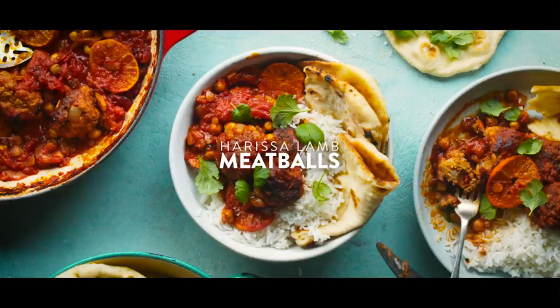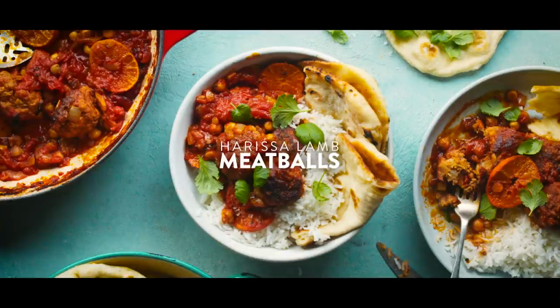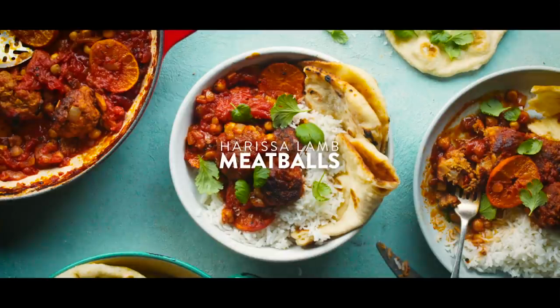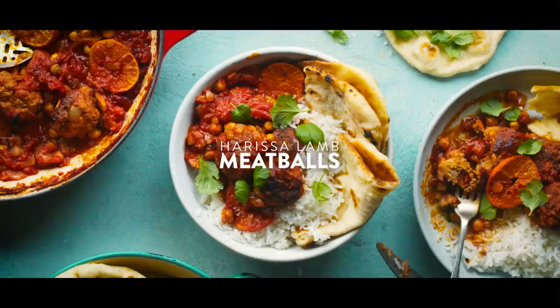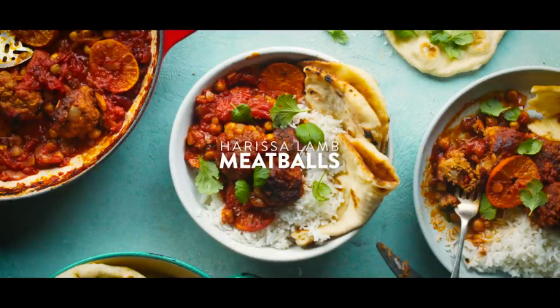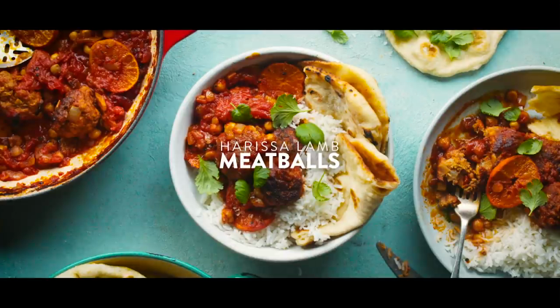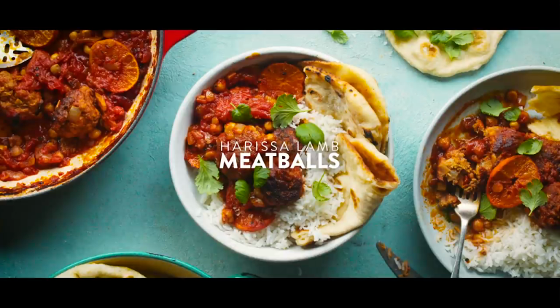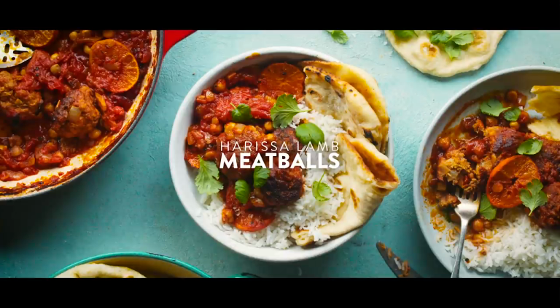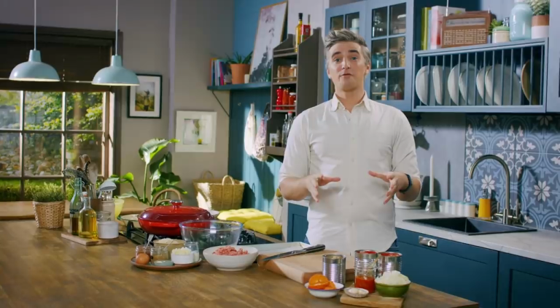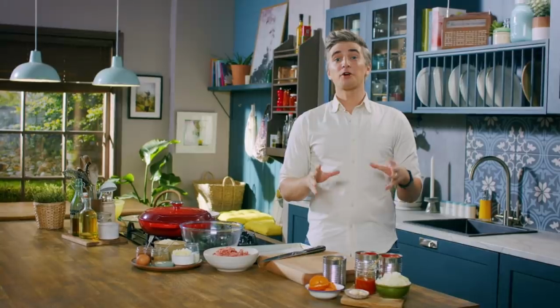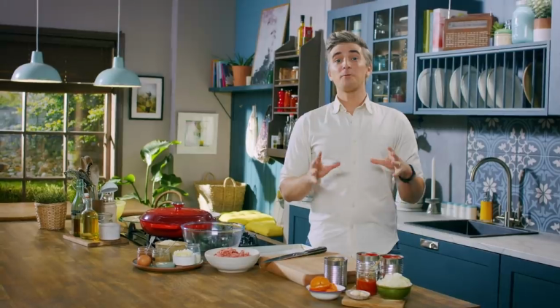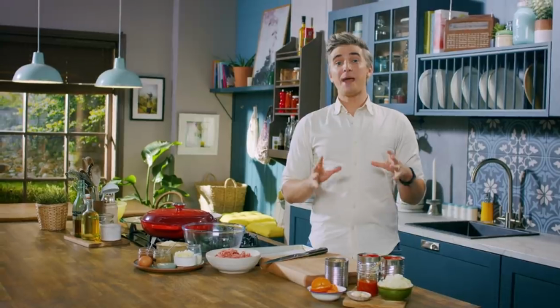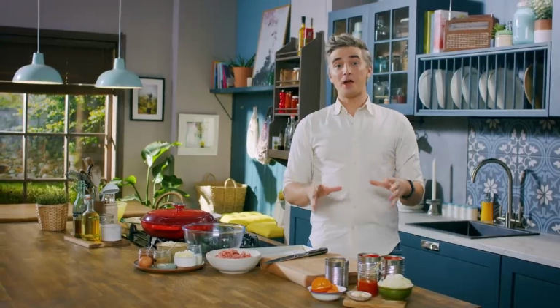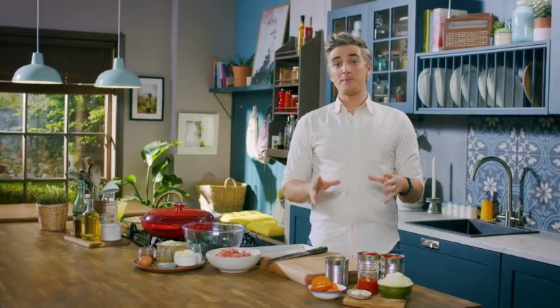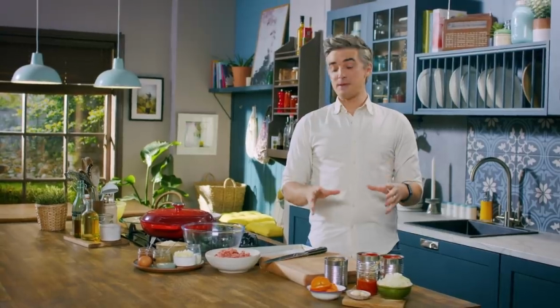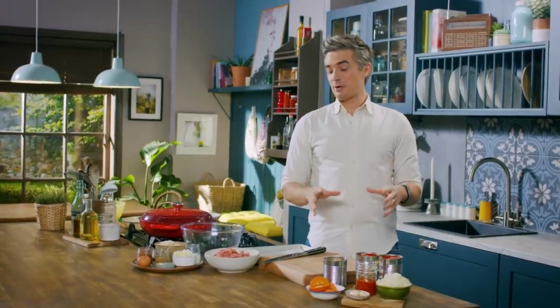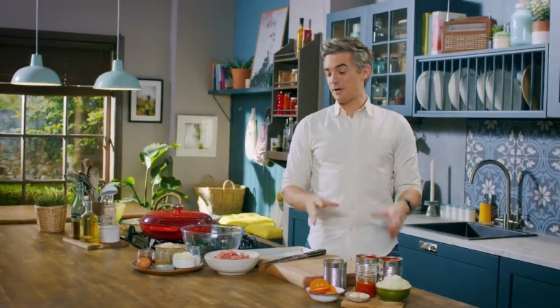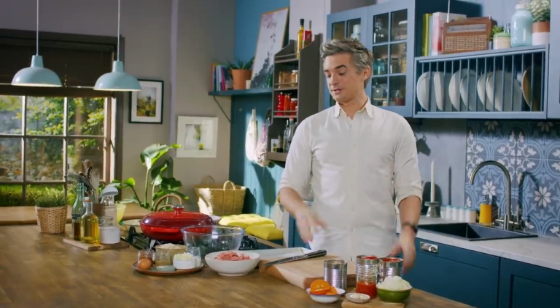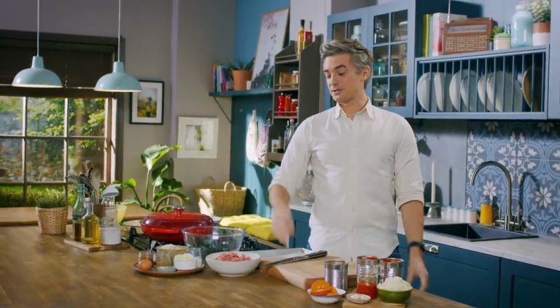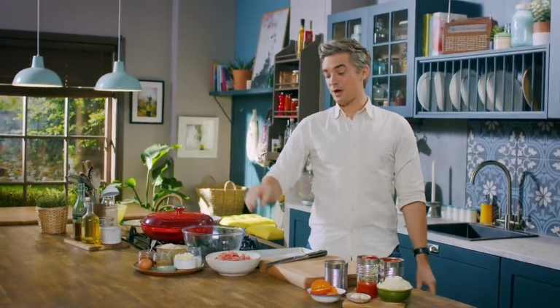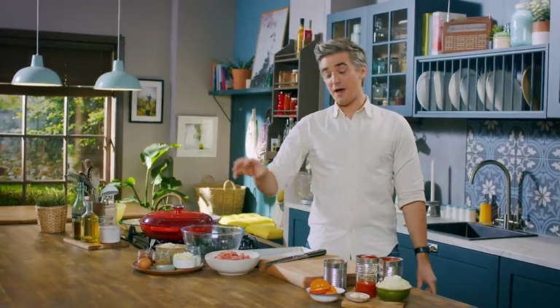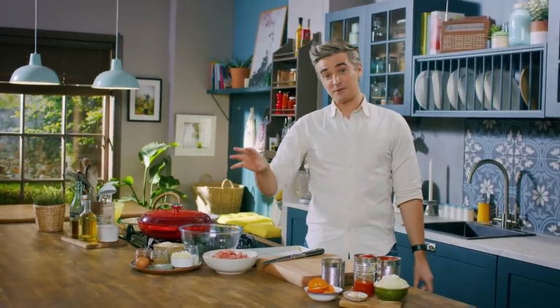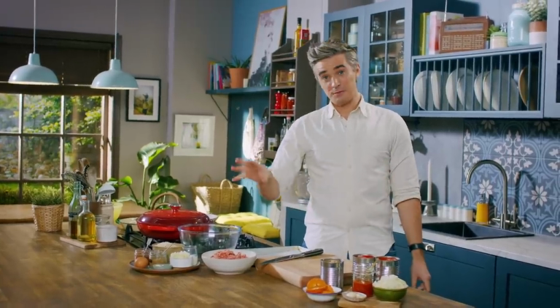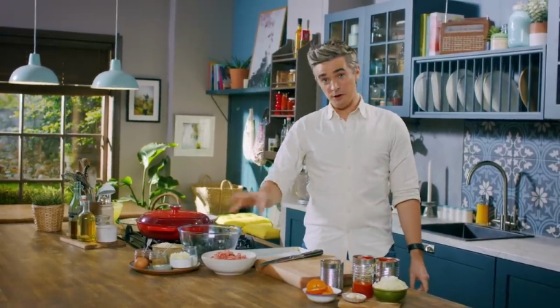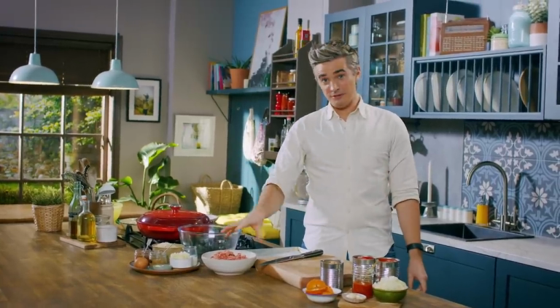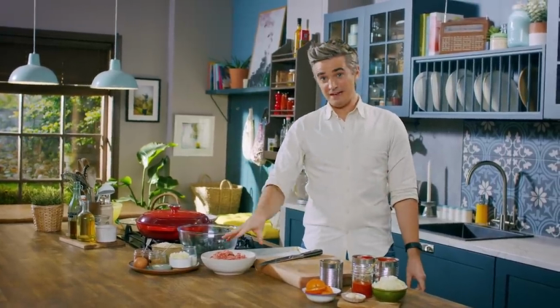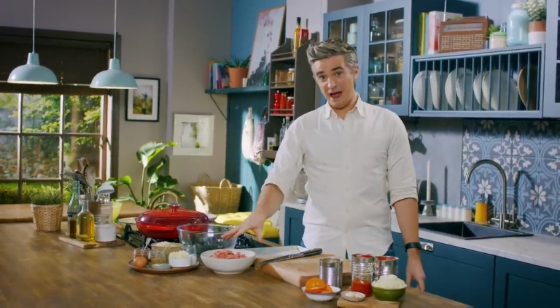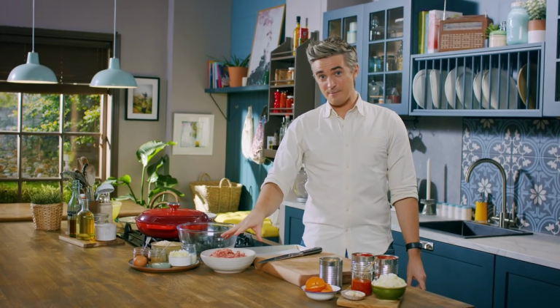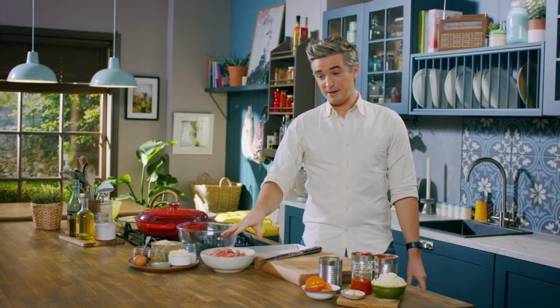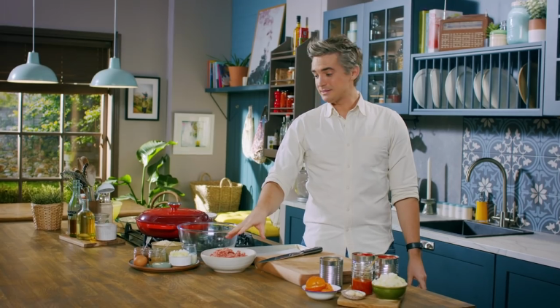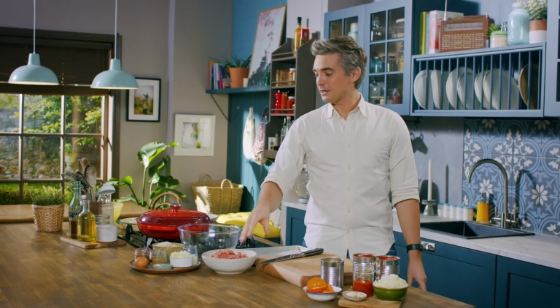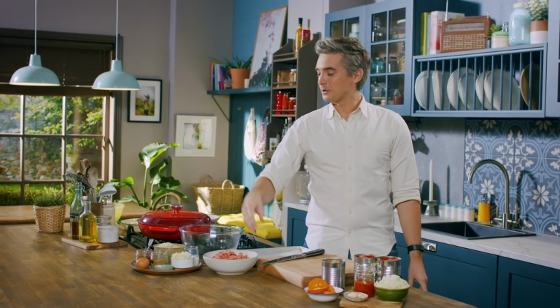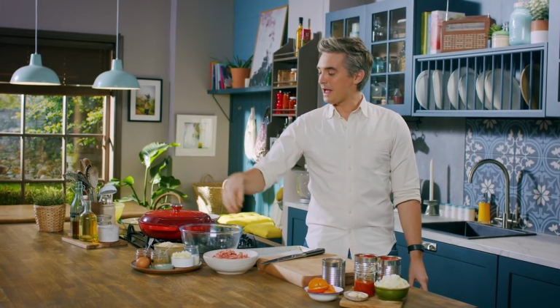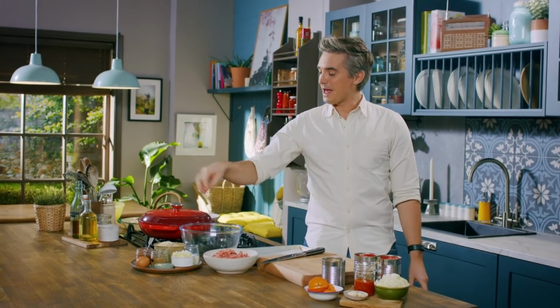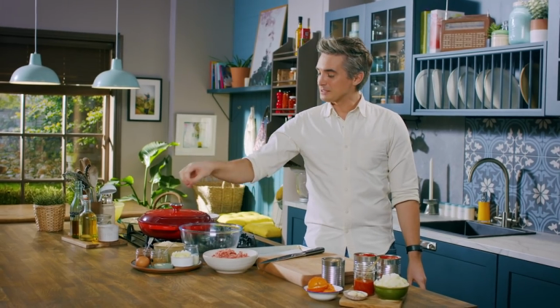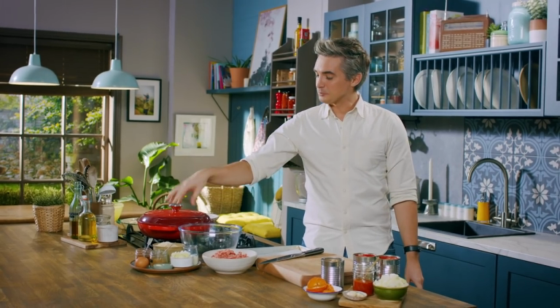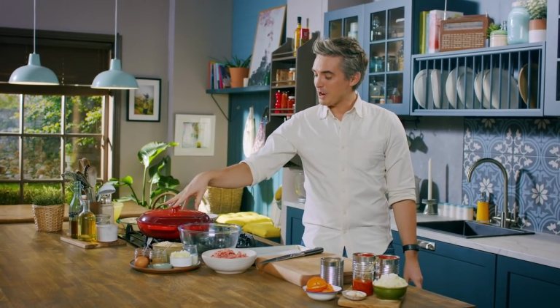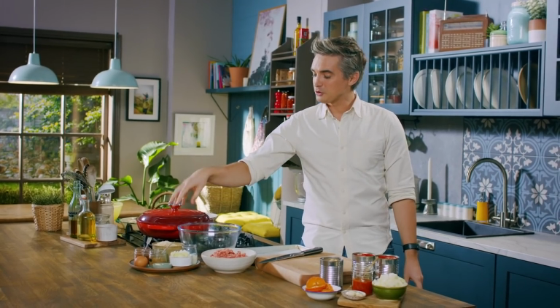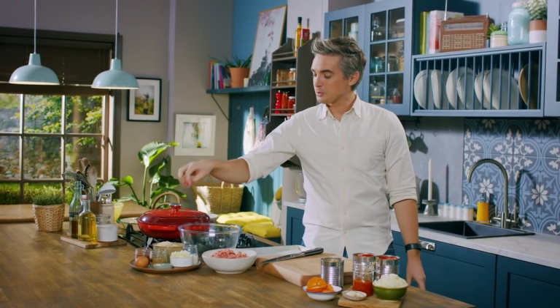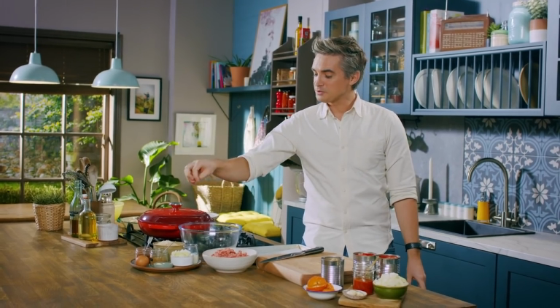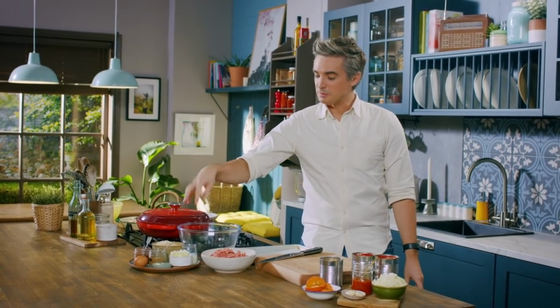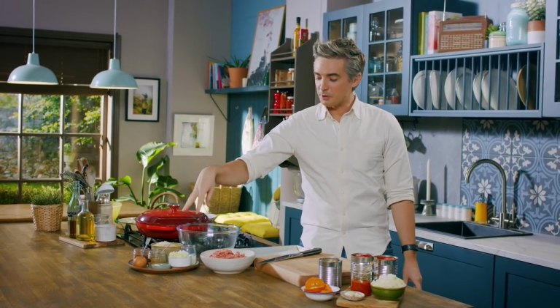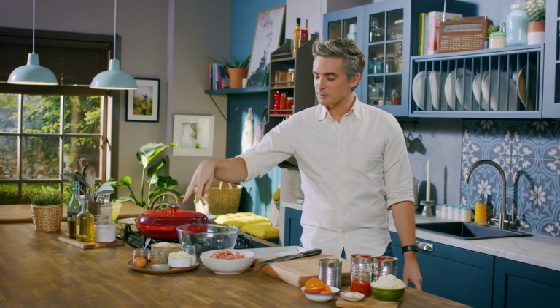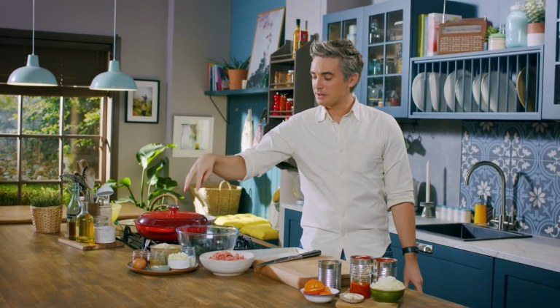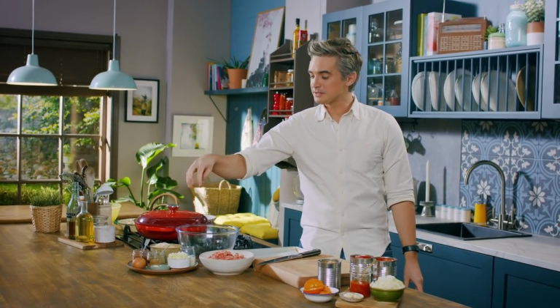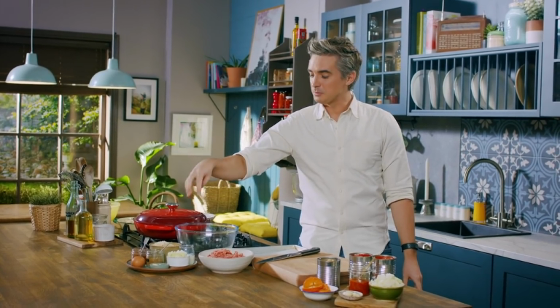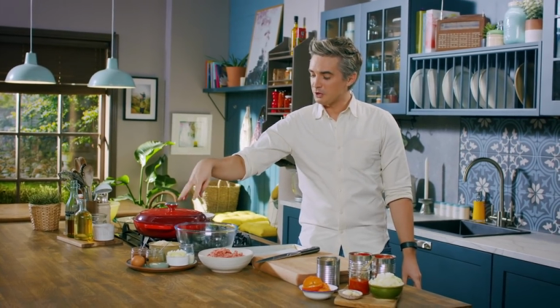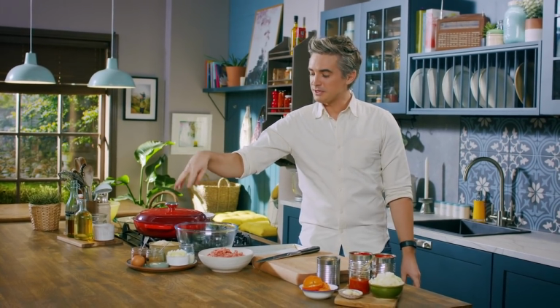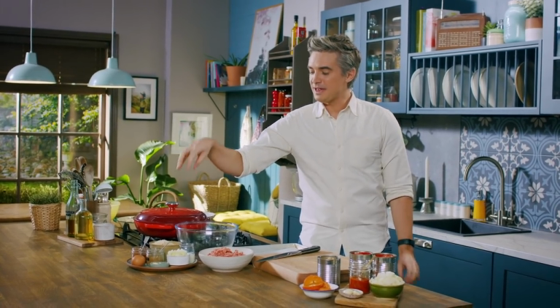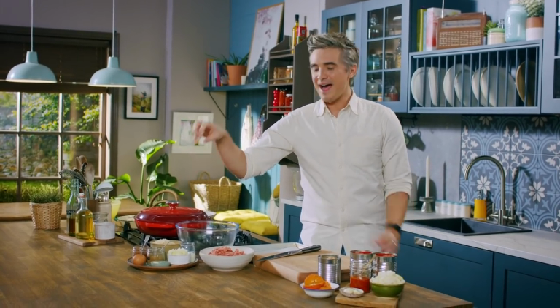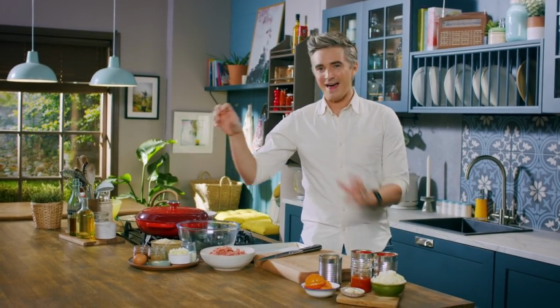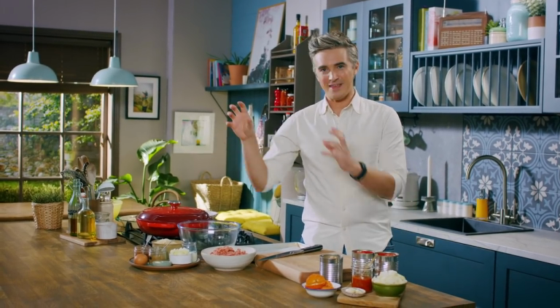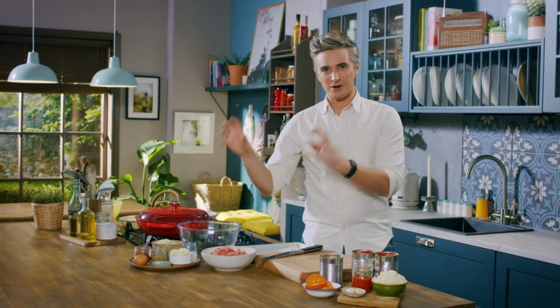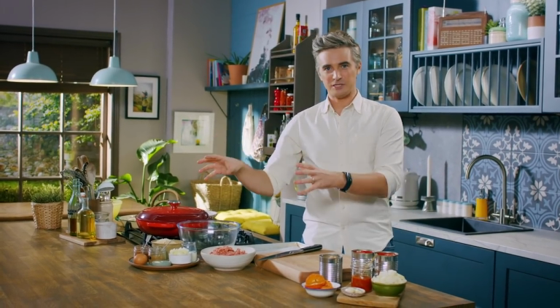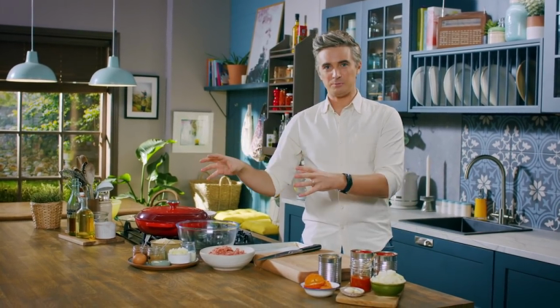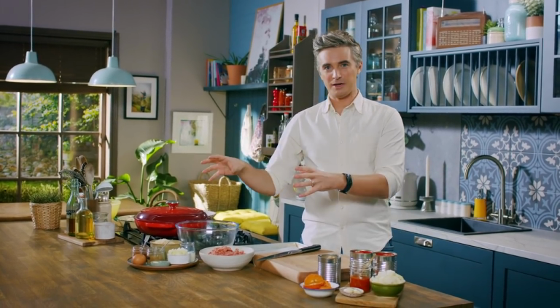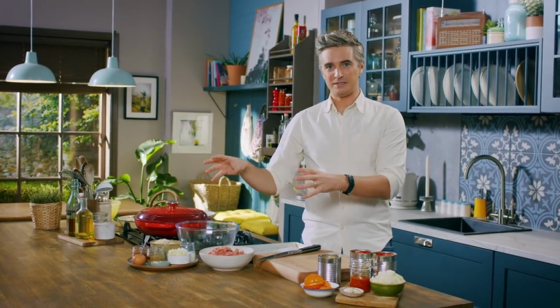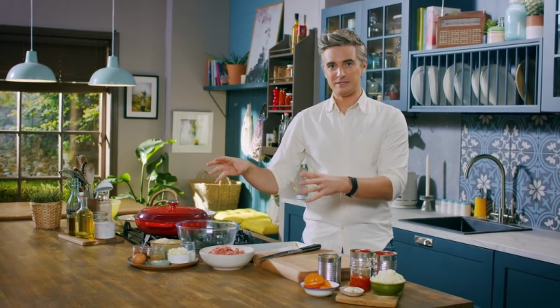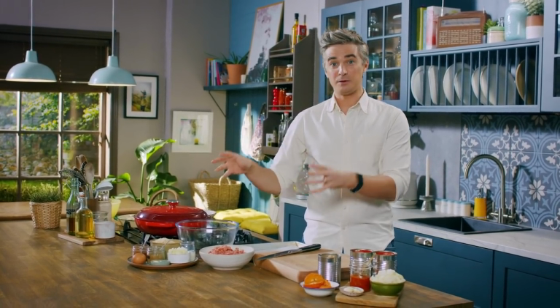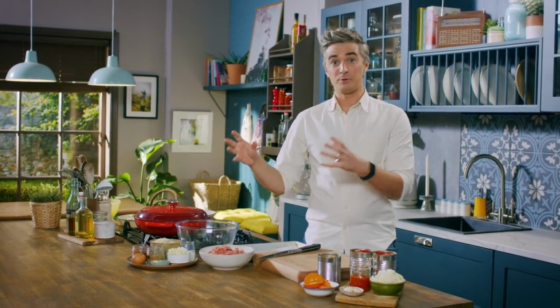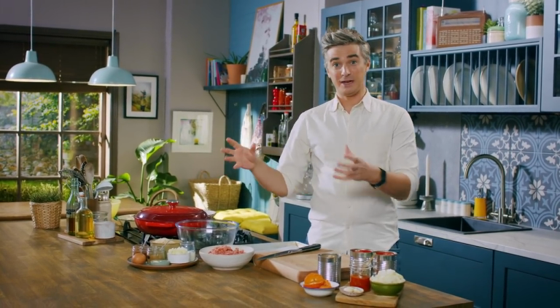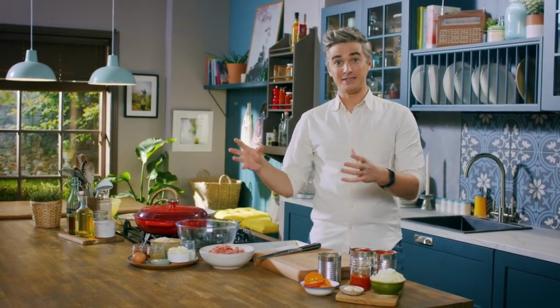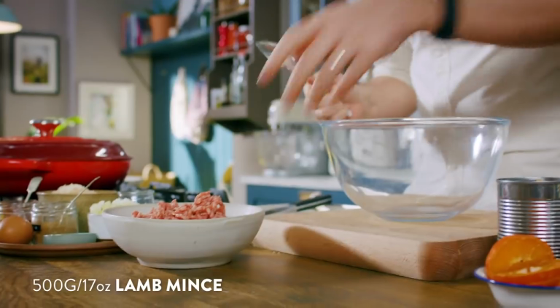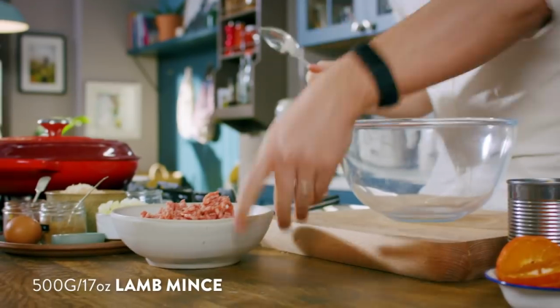Now, to kick this off, we're going to make our meatballs. I have some lovely lamb mince — I'm going to add some breadcrumbs, some buttermilk, some onion, and then our spices to bring it together.